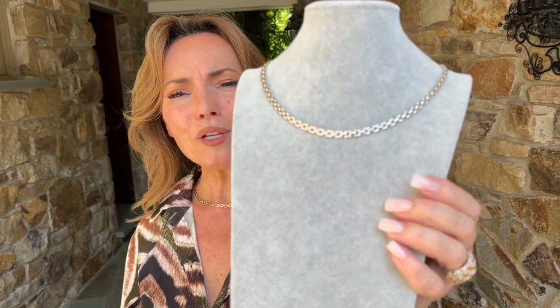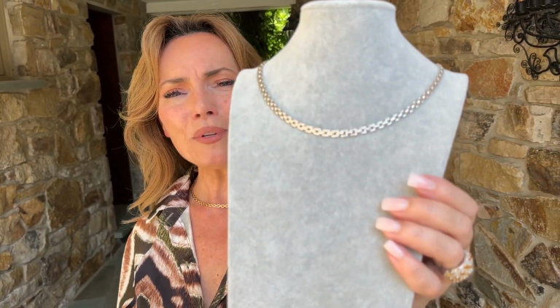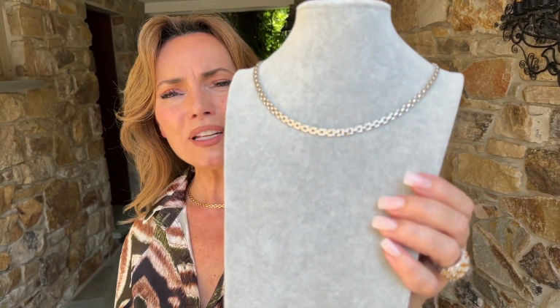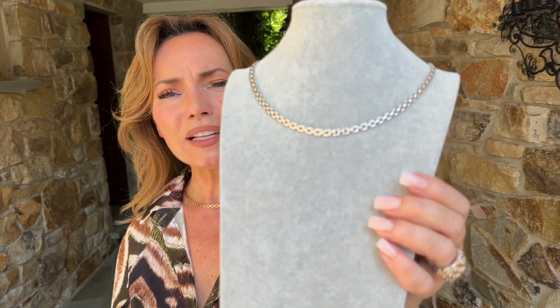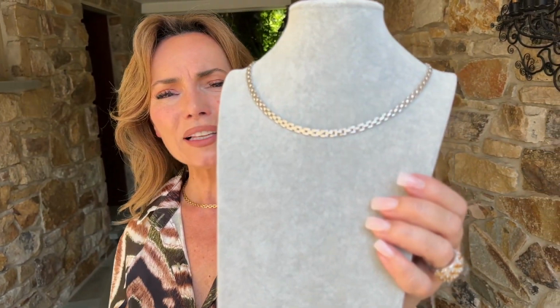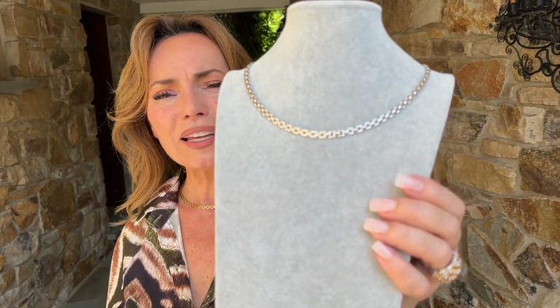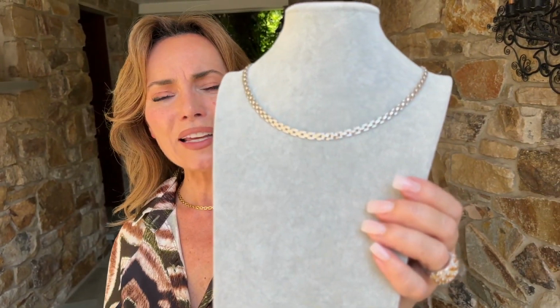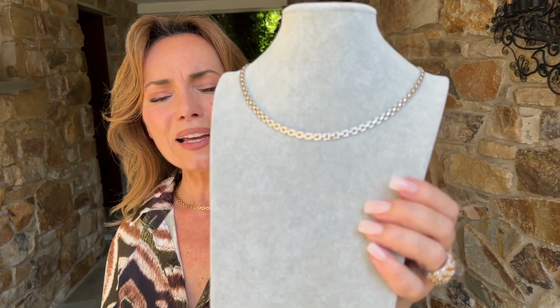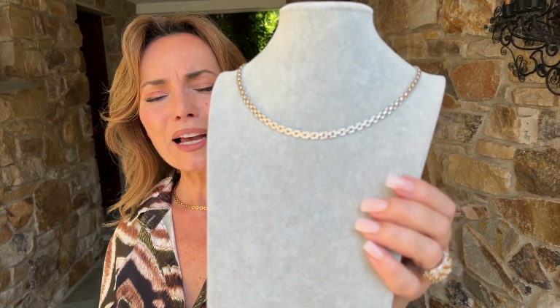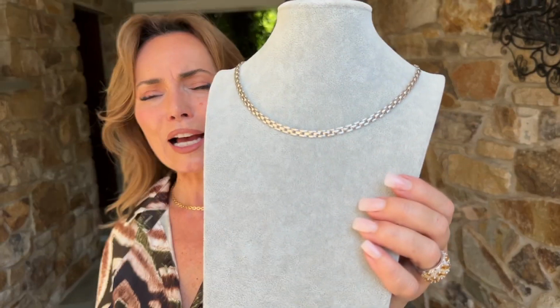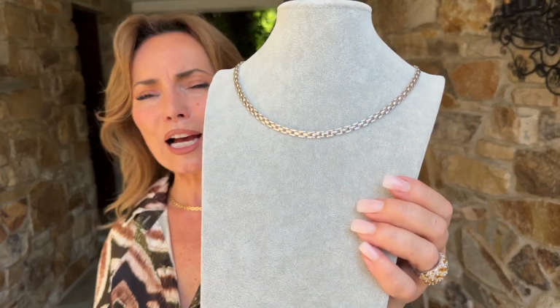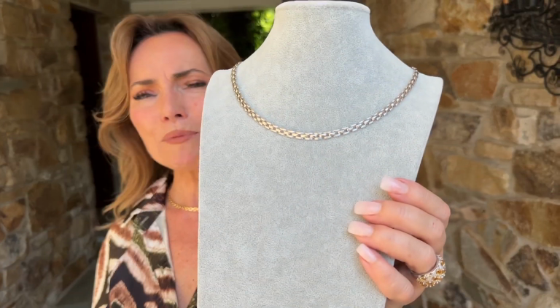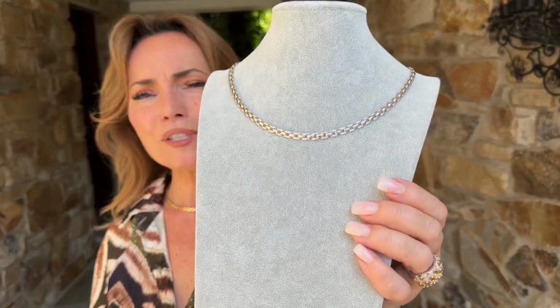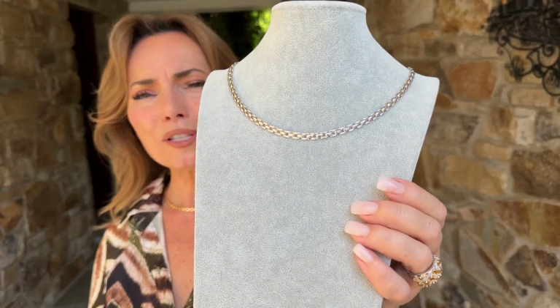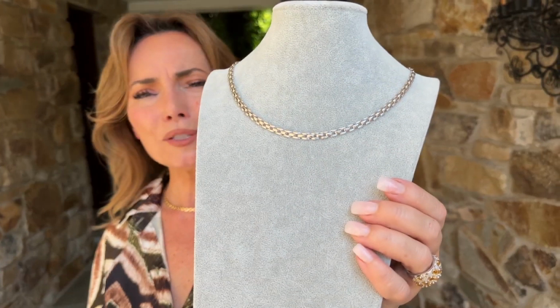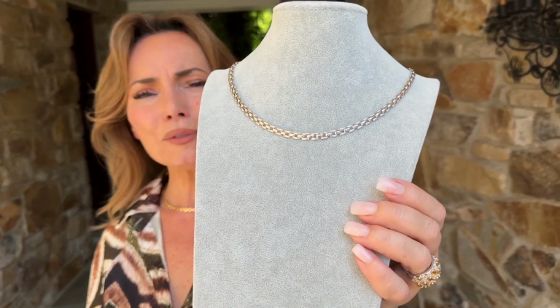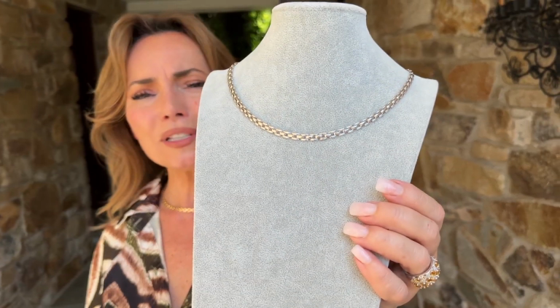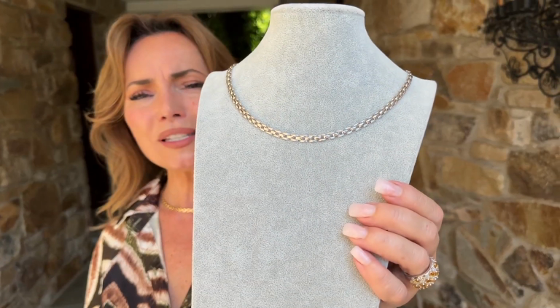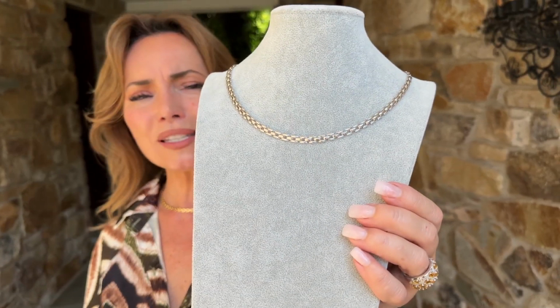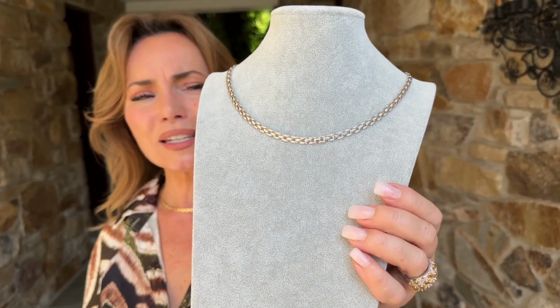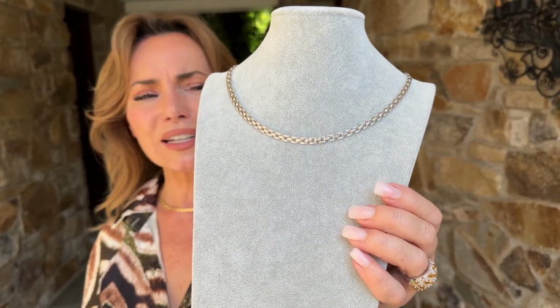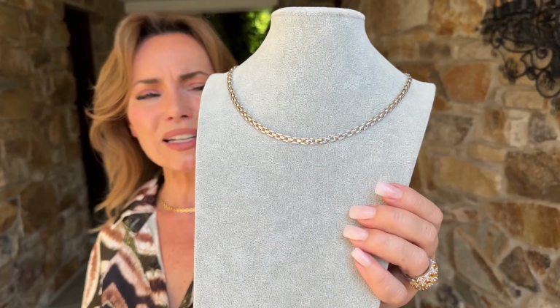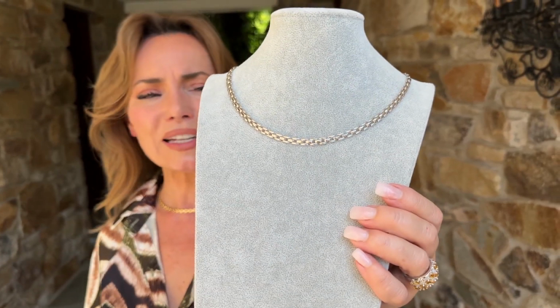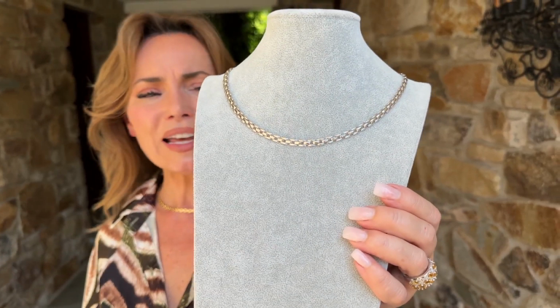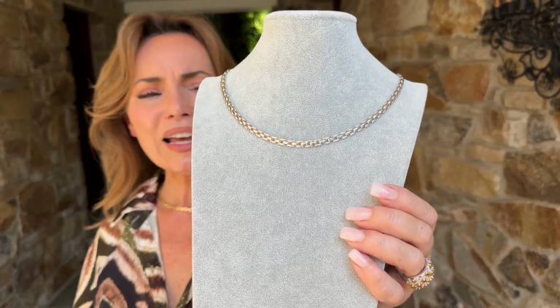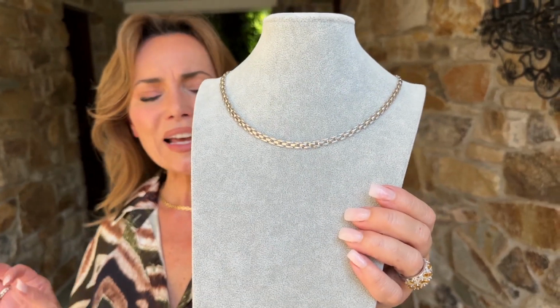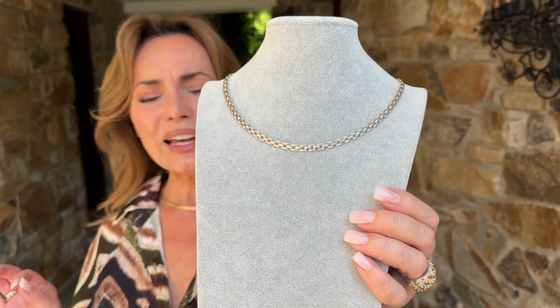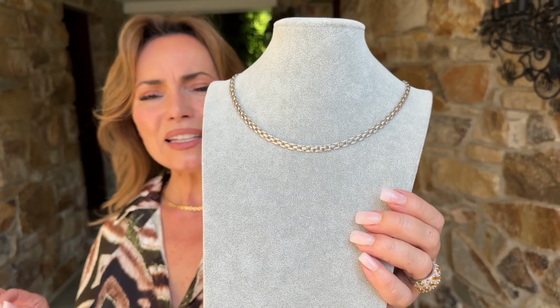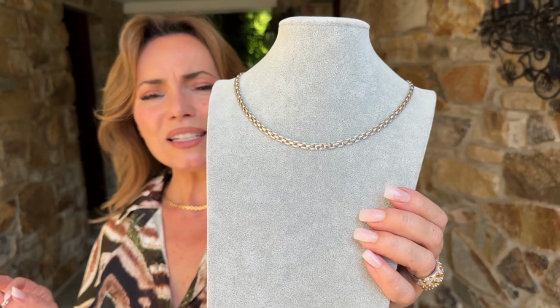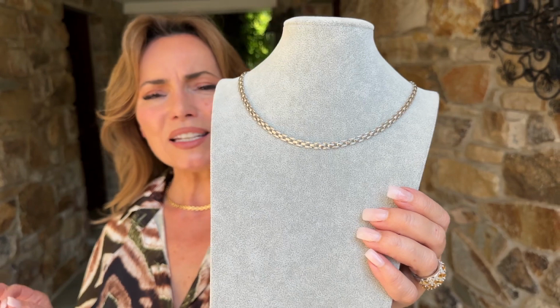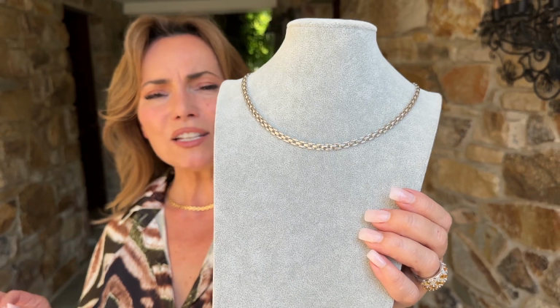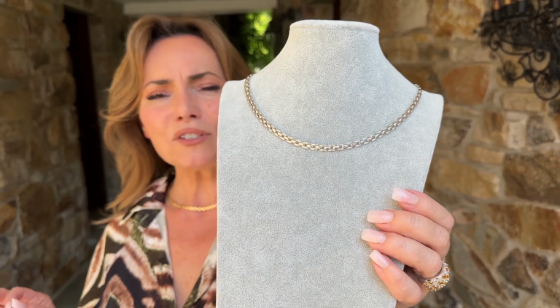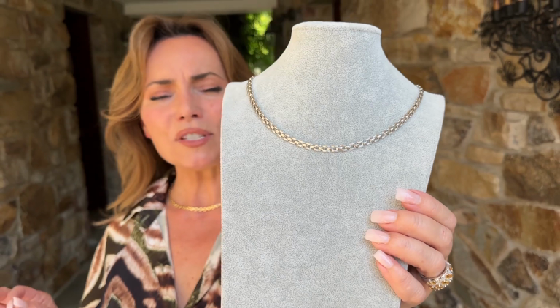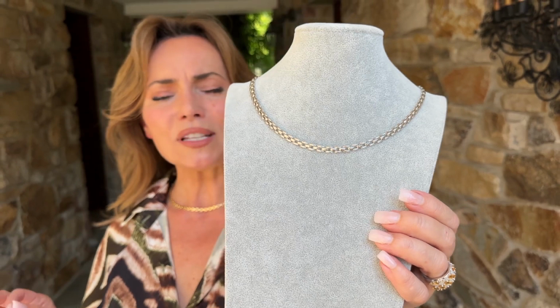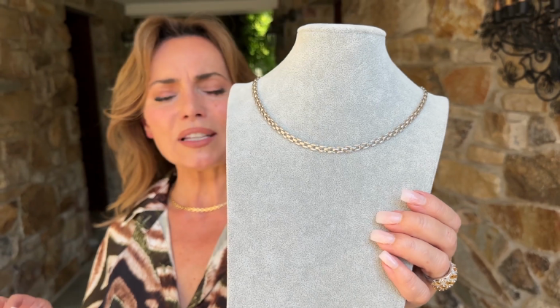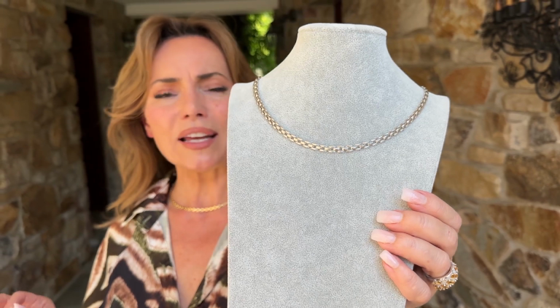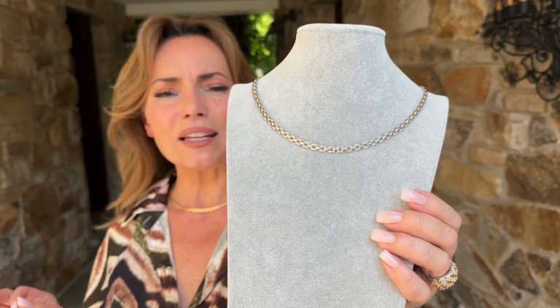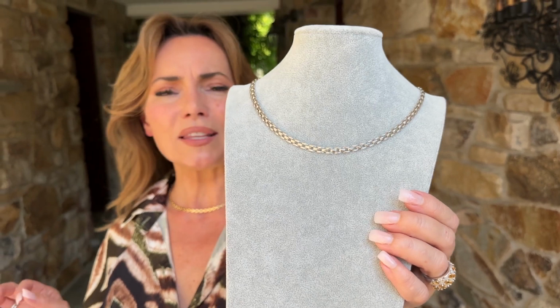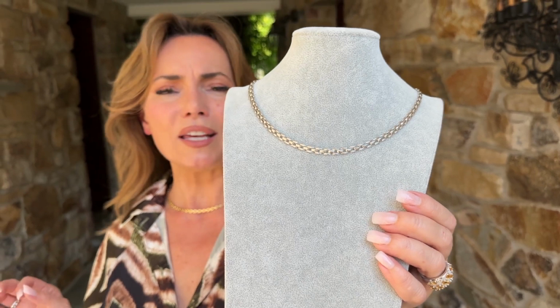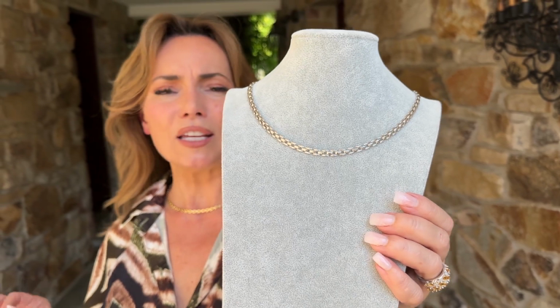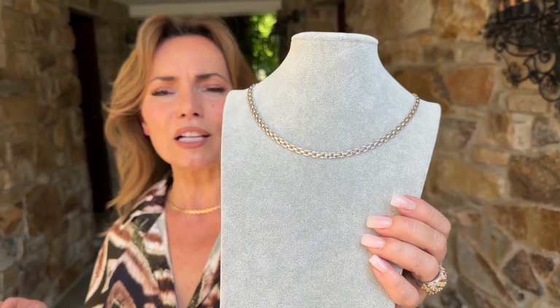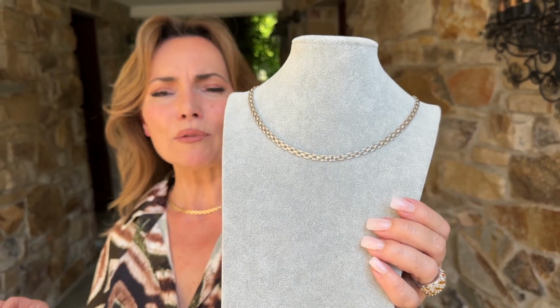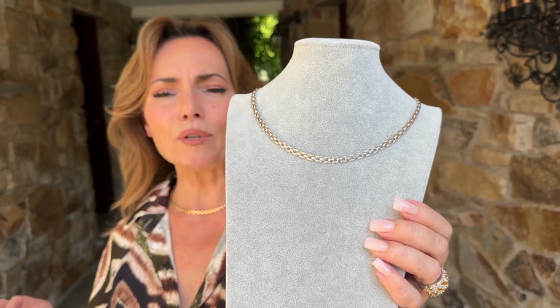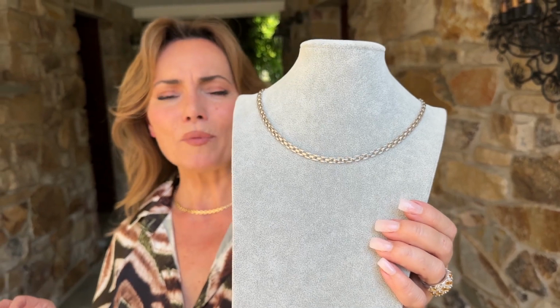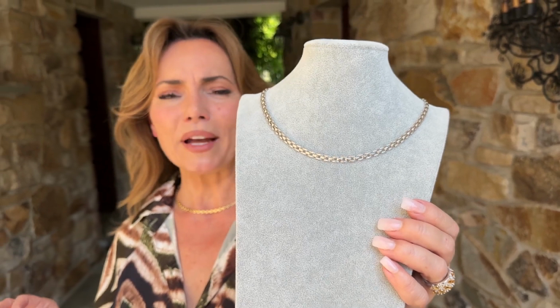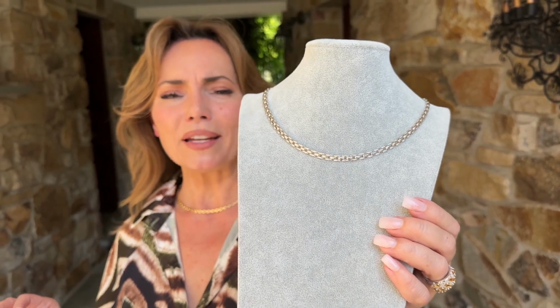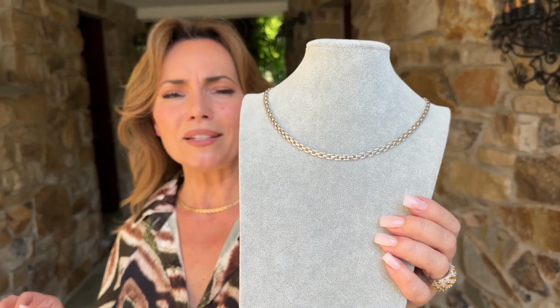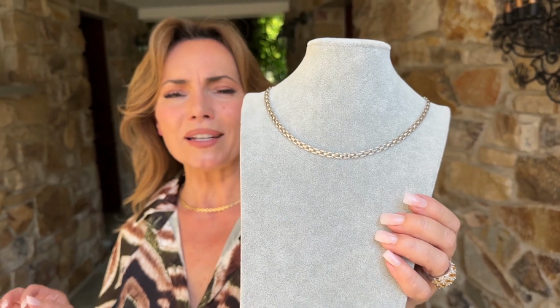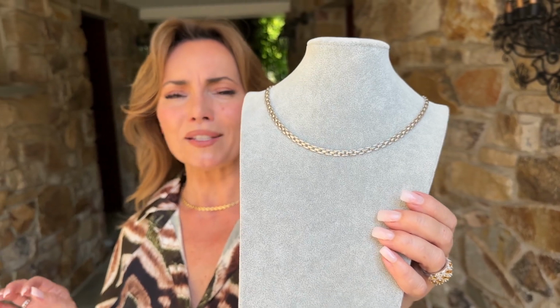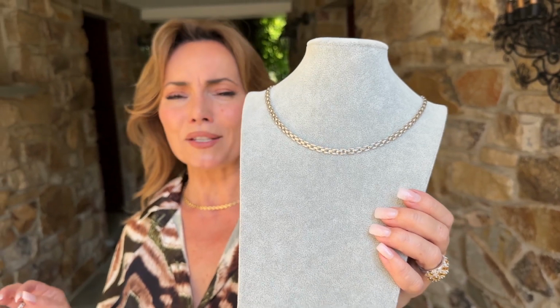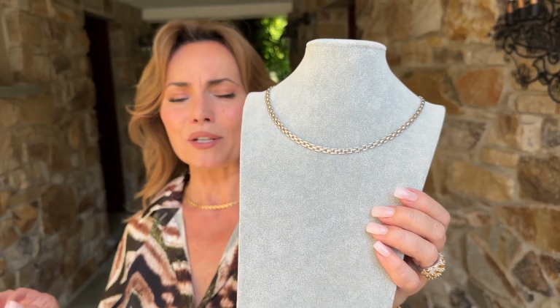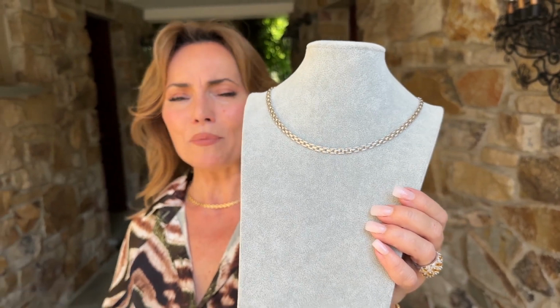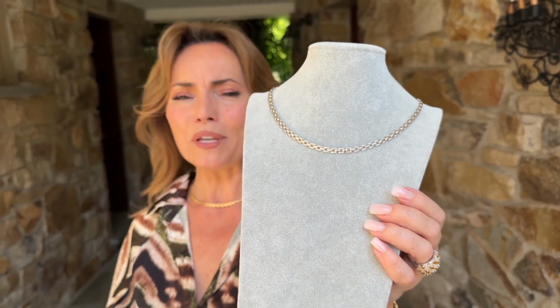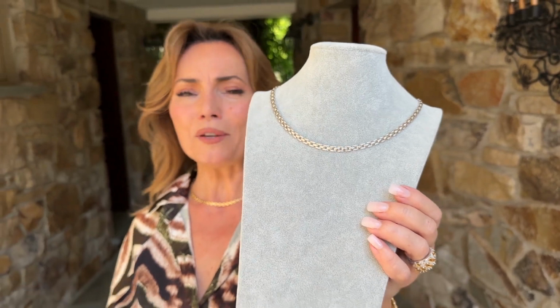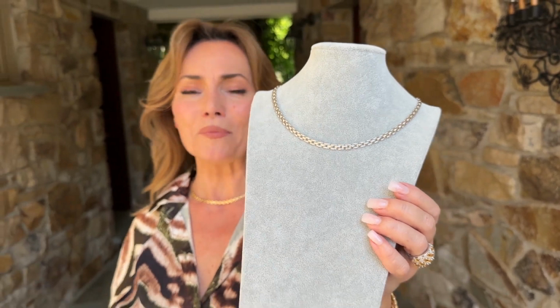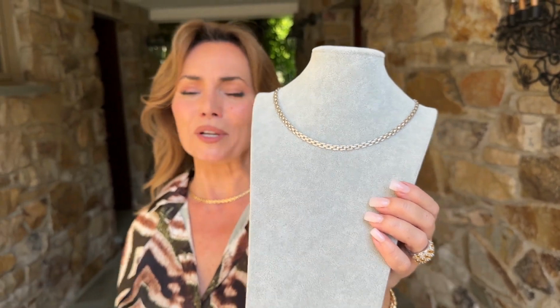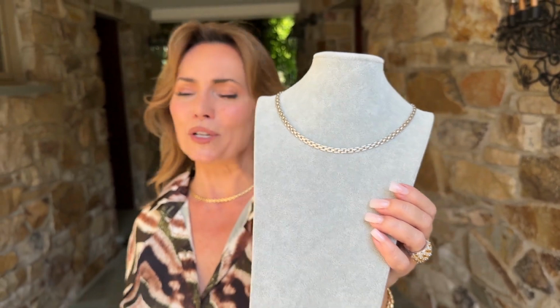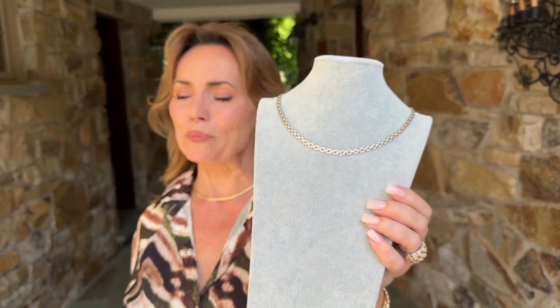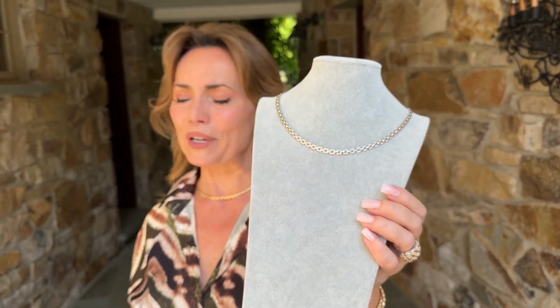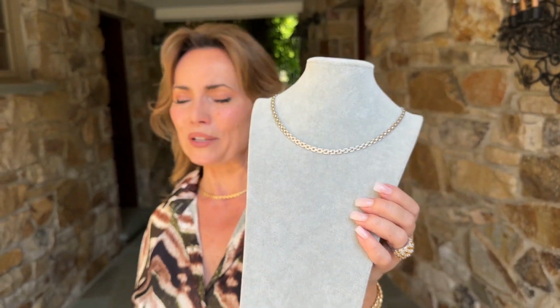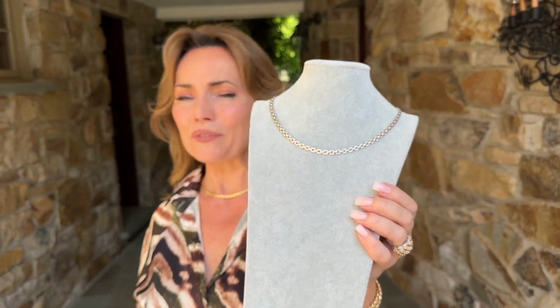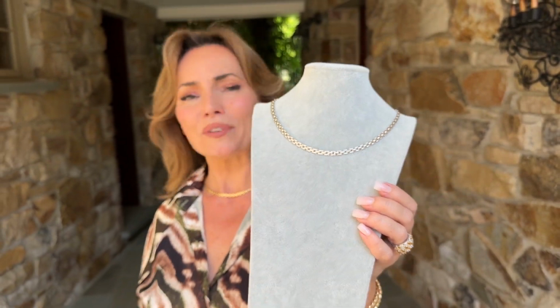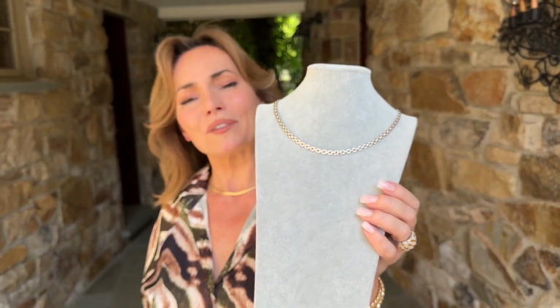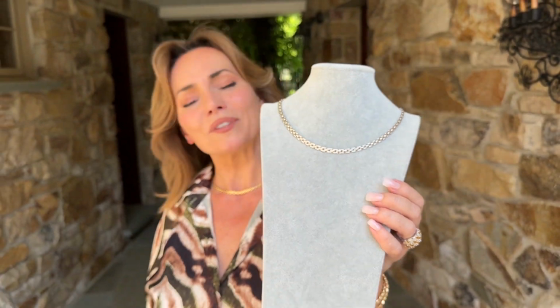Made for you in Italy, absolutely stunning. 18 inches in length, available in yellow or white — it's going to be one of your brand new favorites.